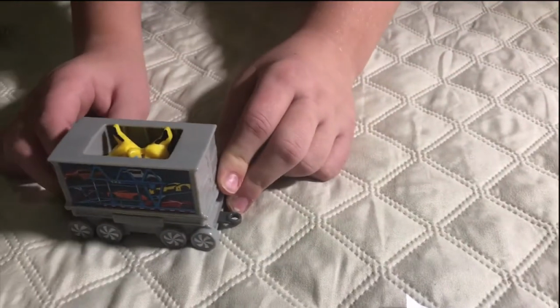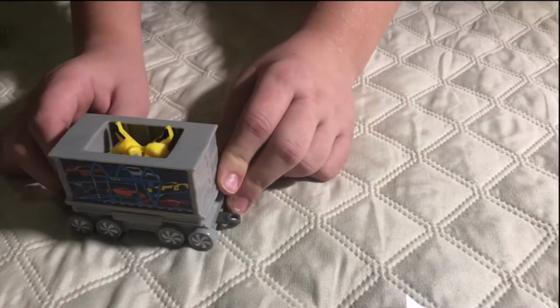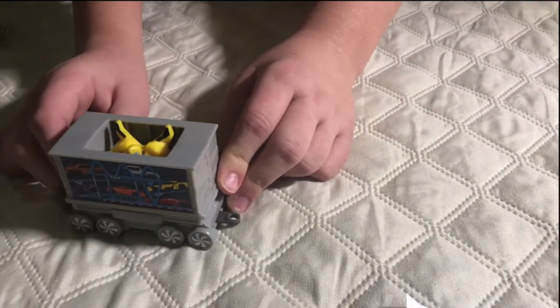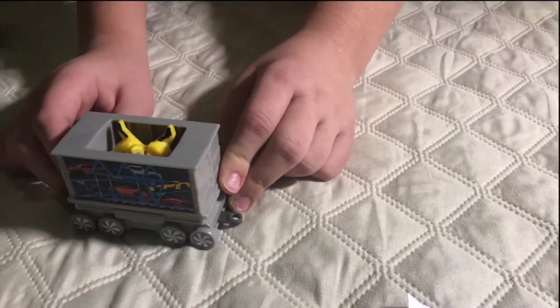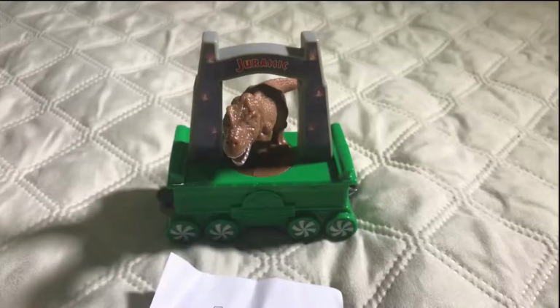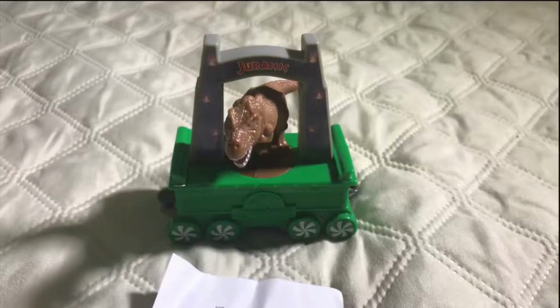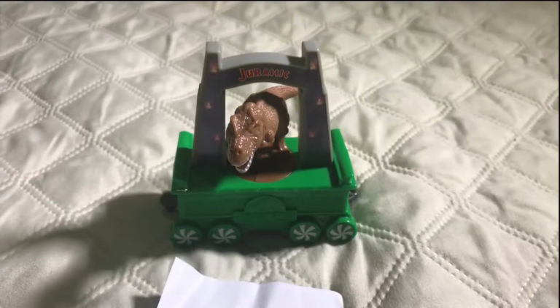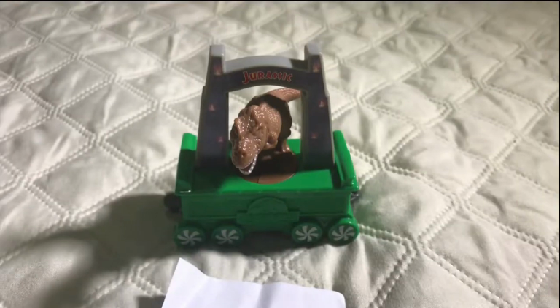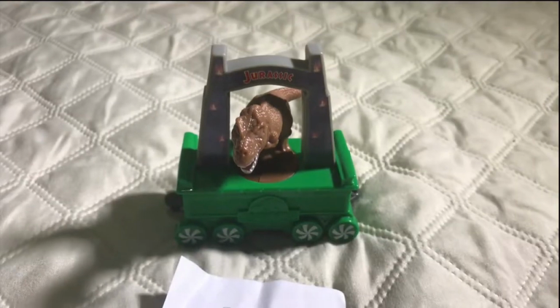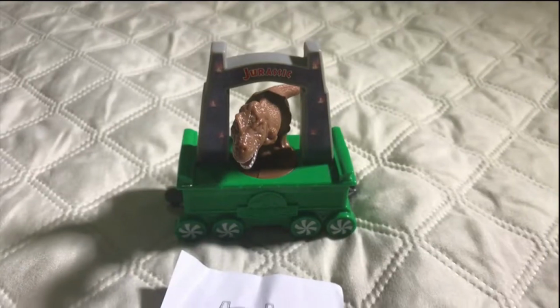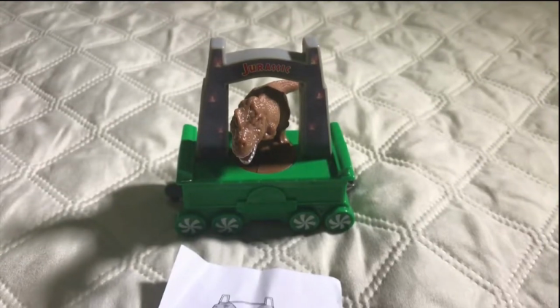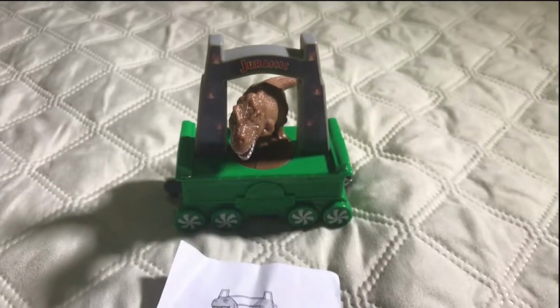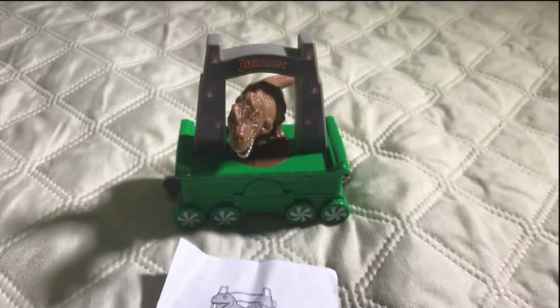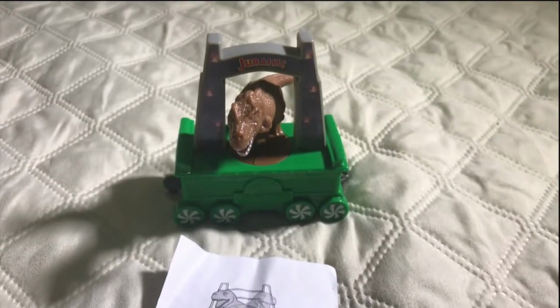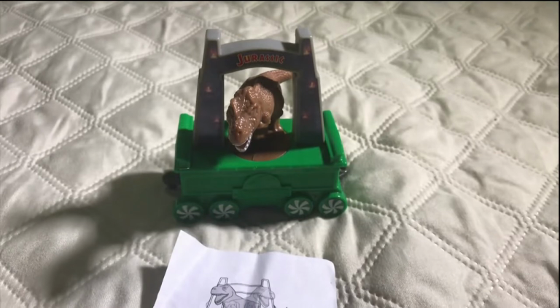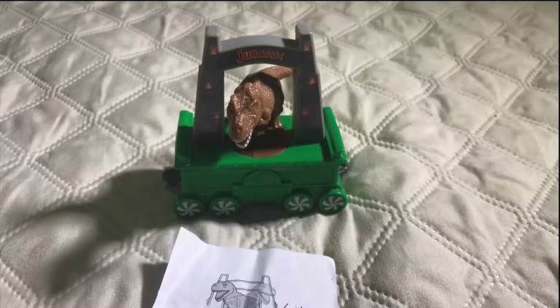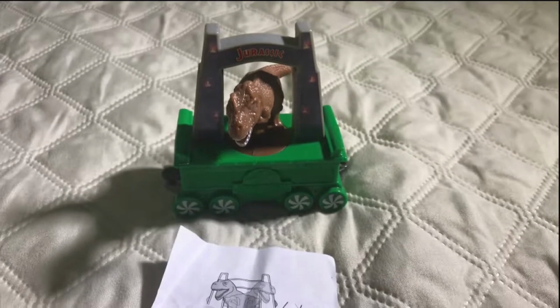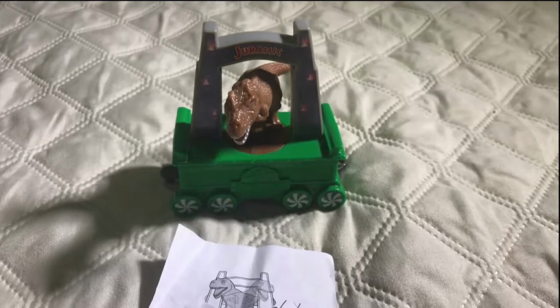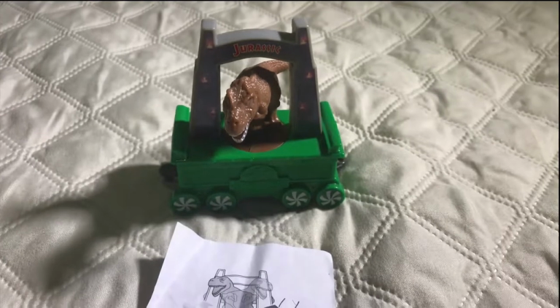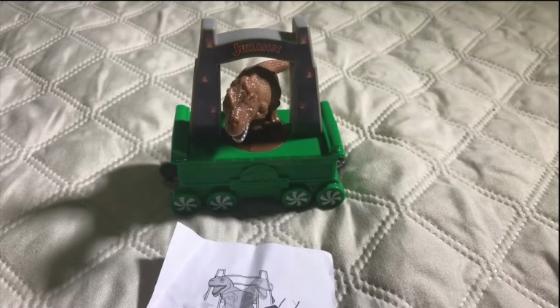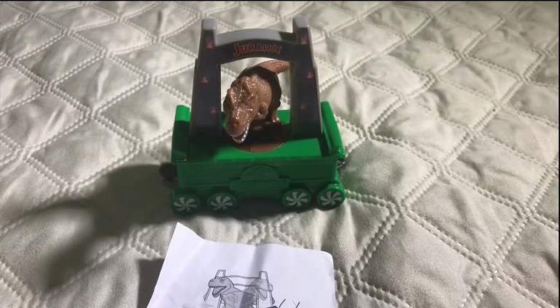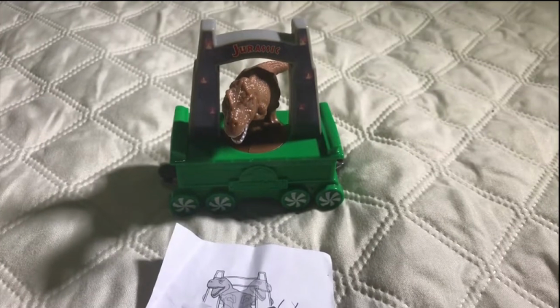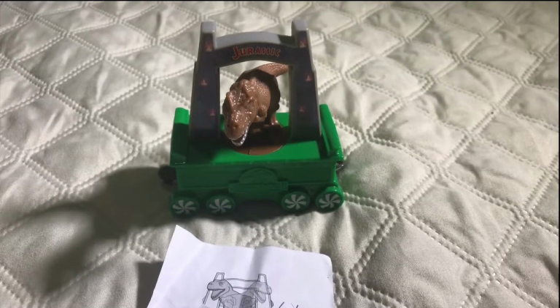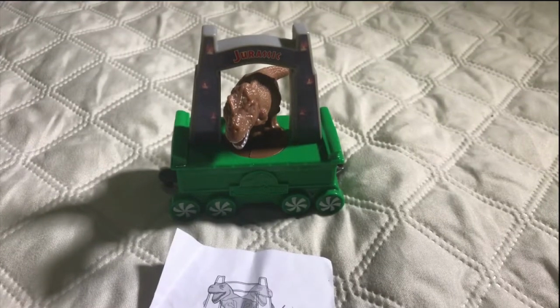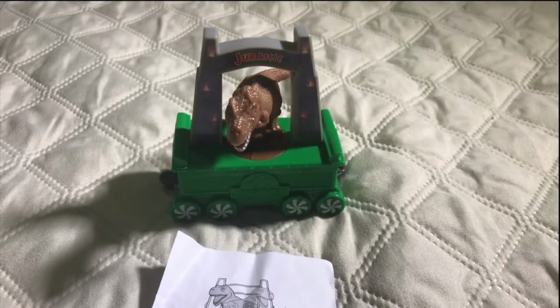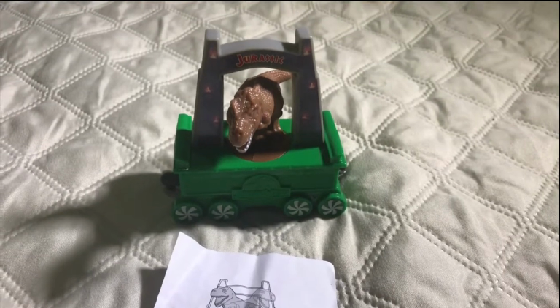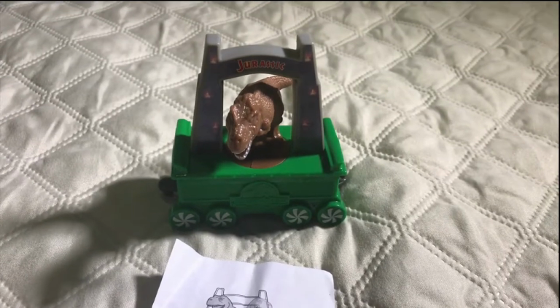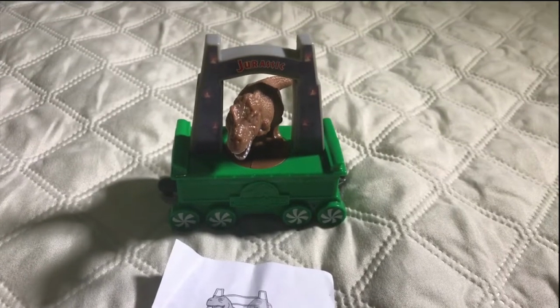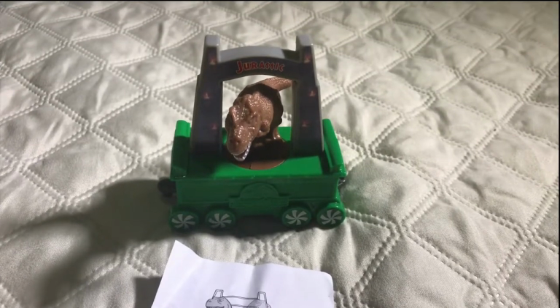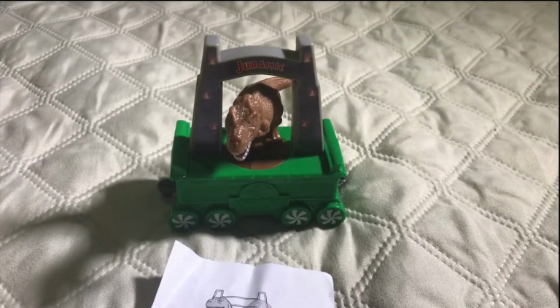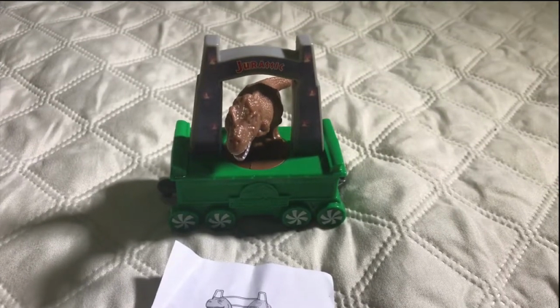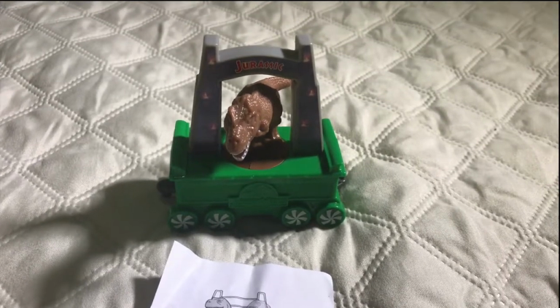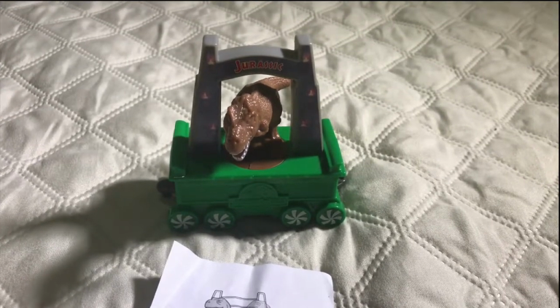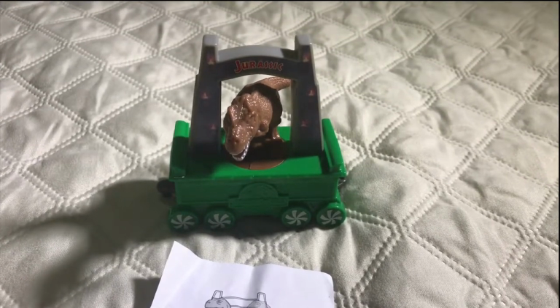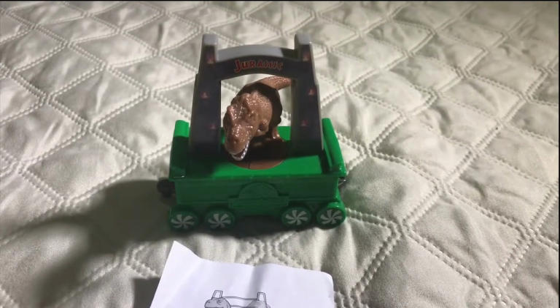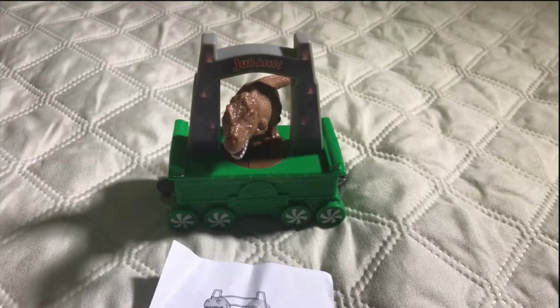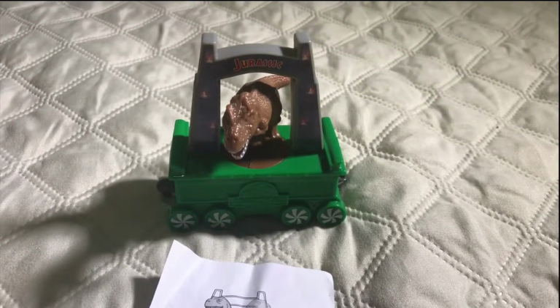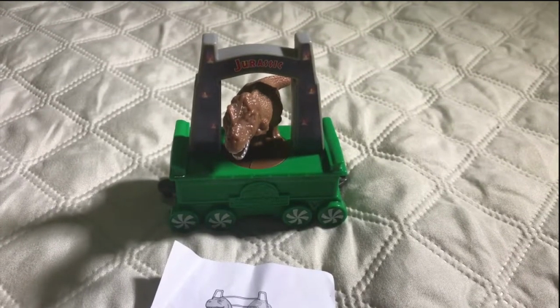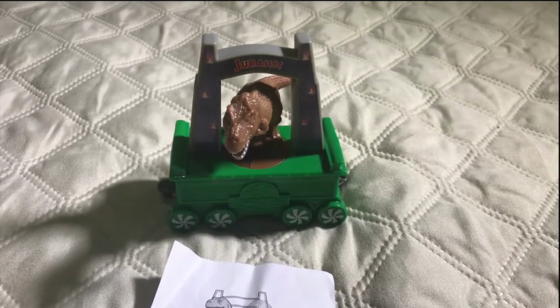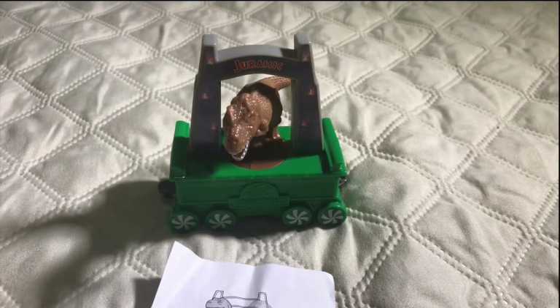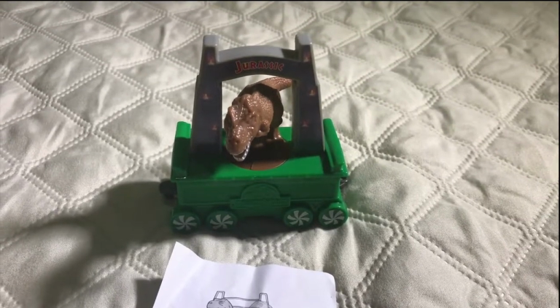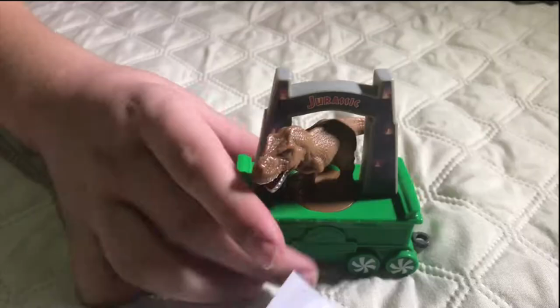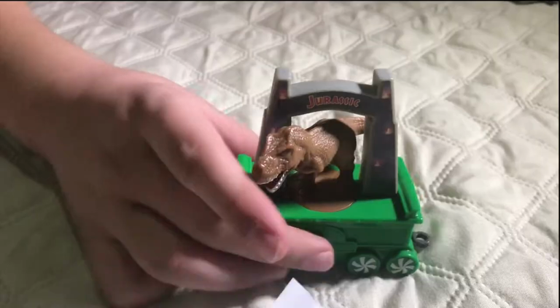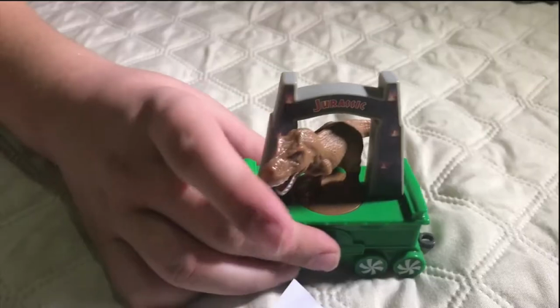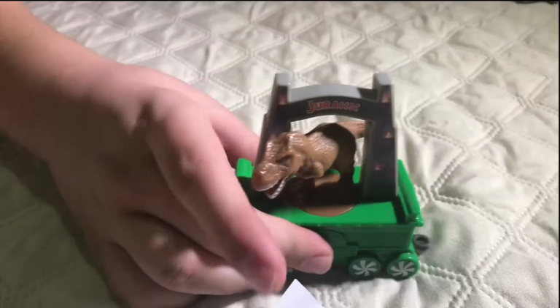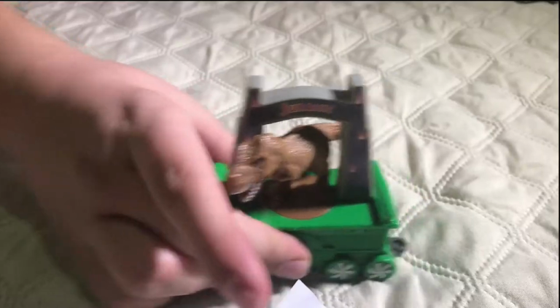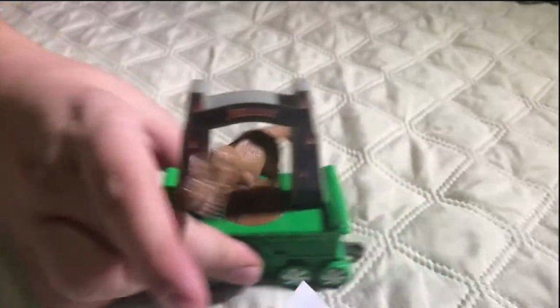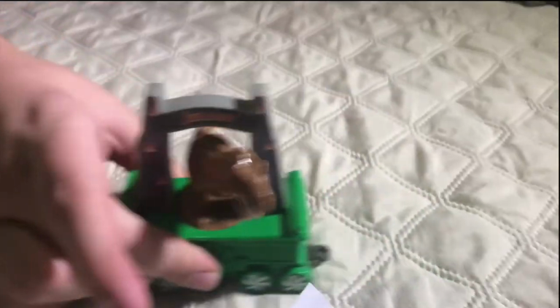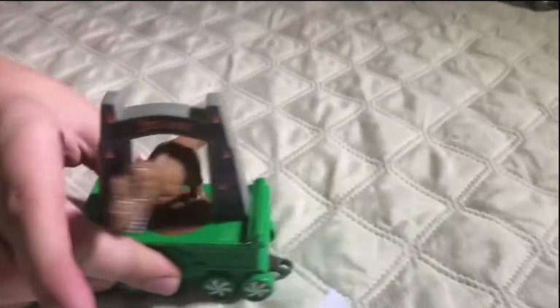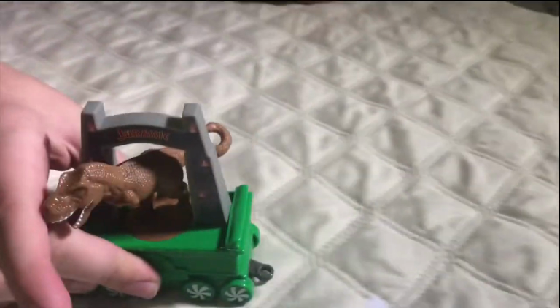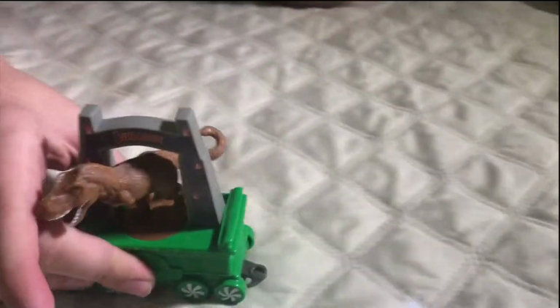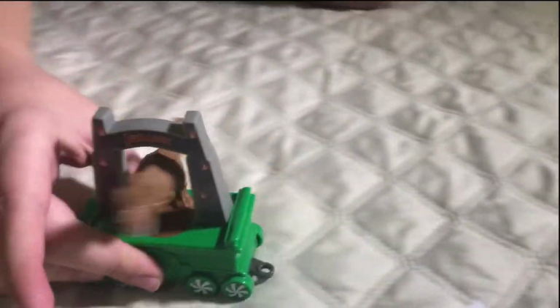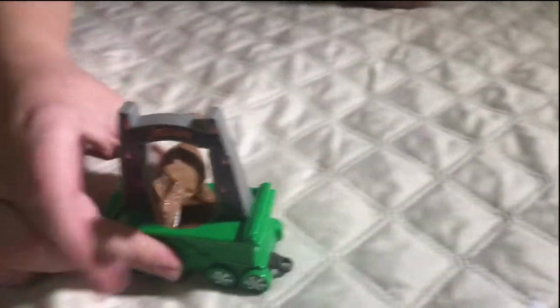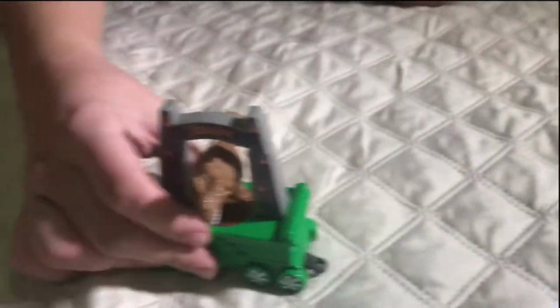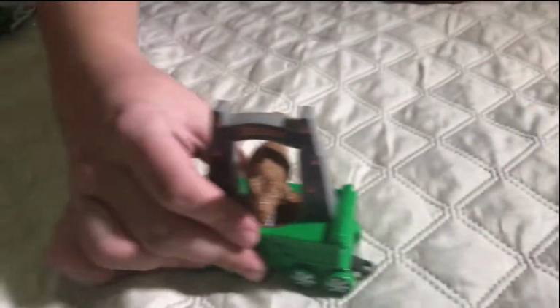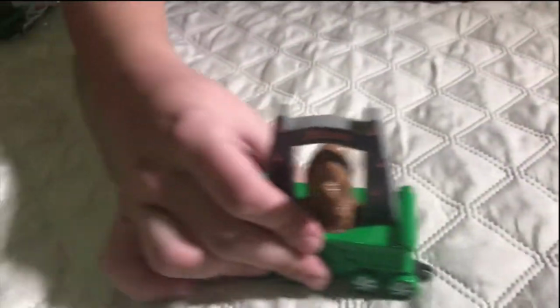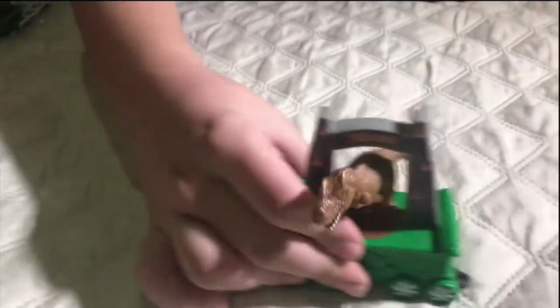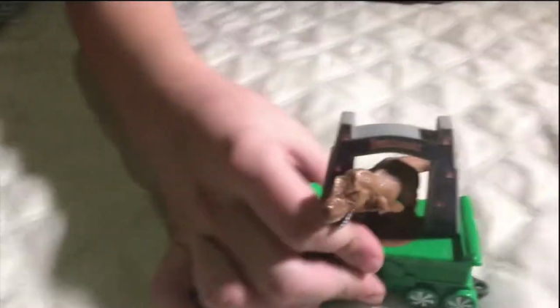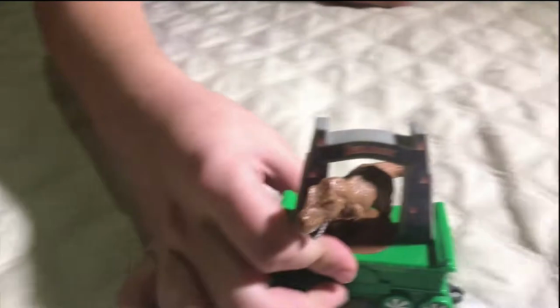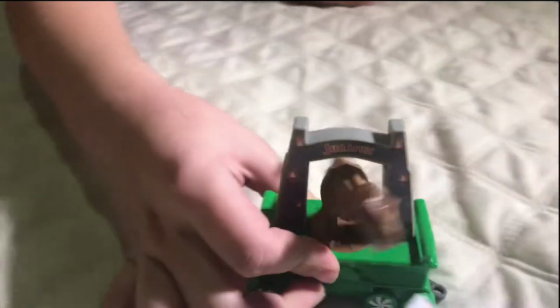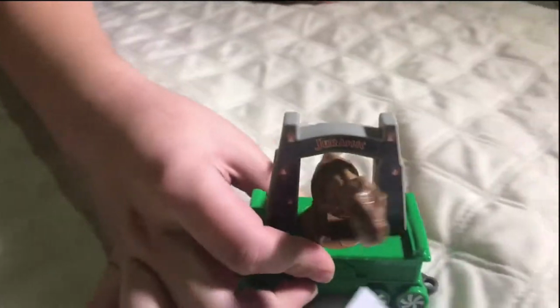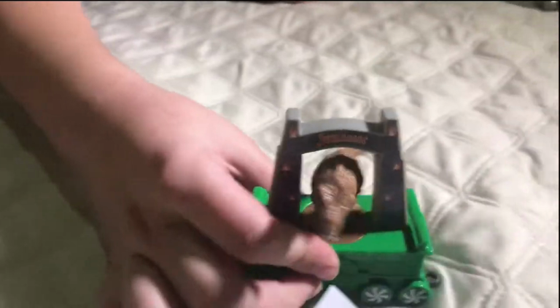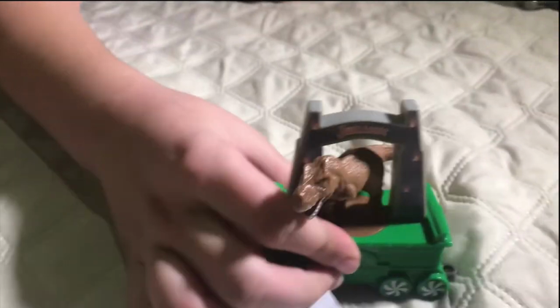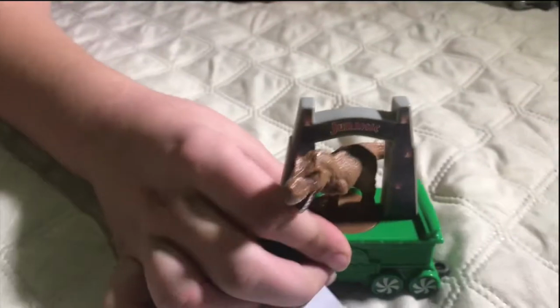This is number seven, Jurassic World, and that's a T-Rex. When you move it, it twists from side to side.